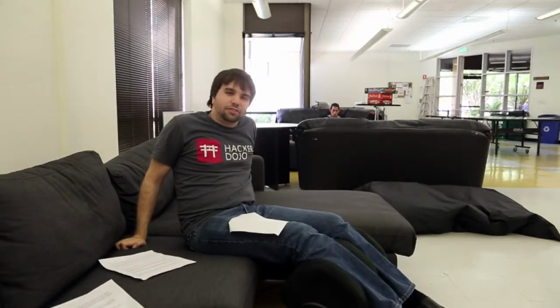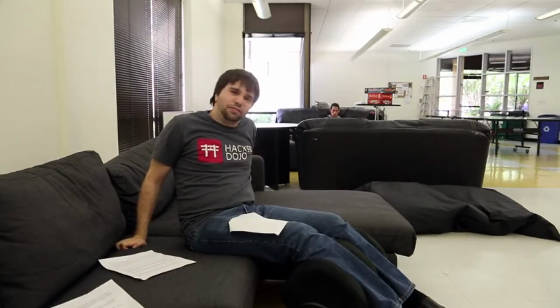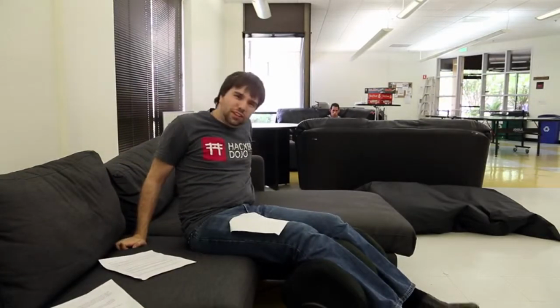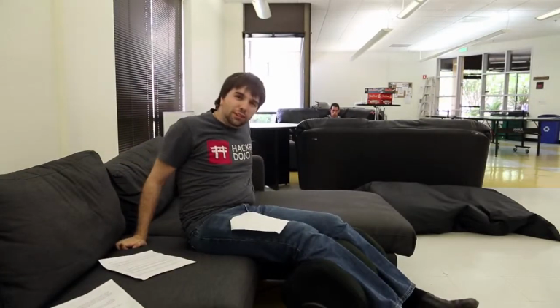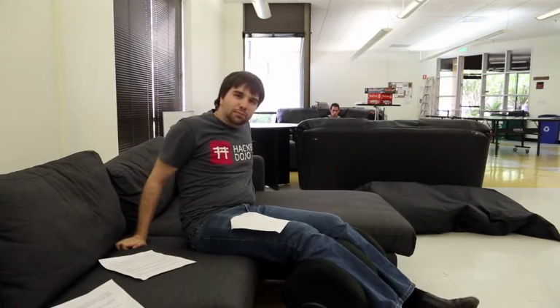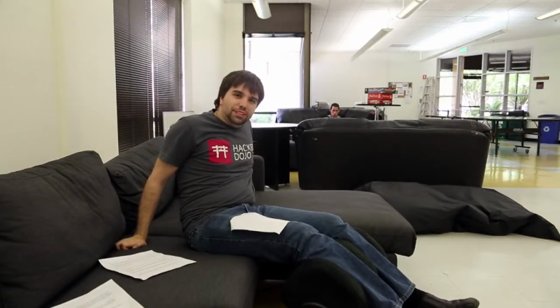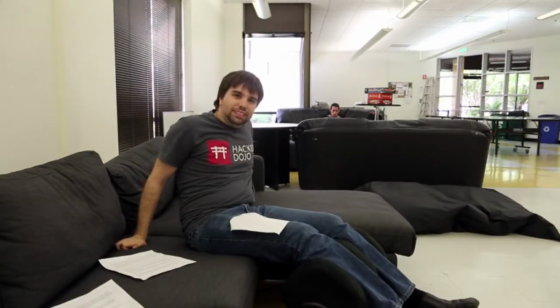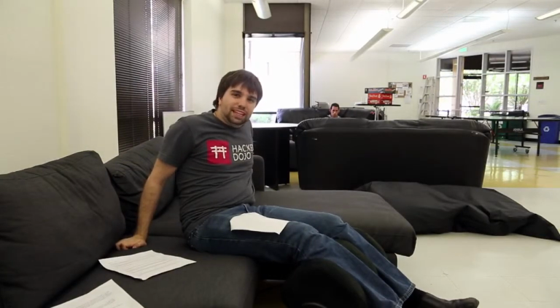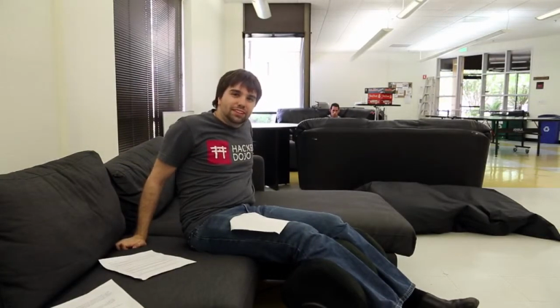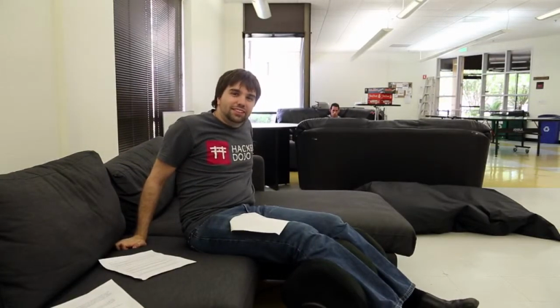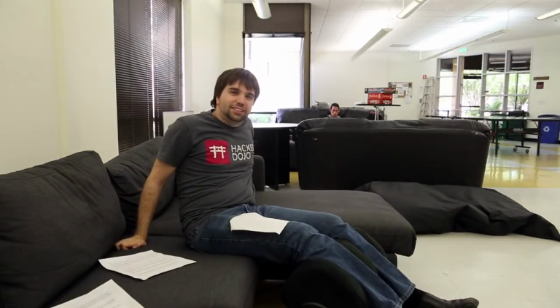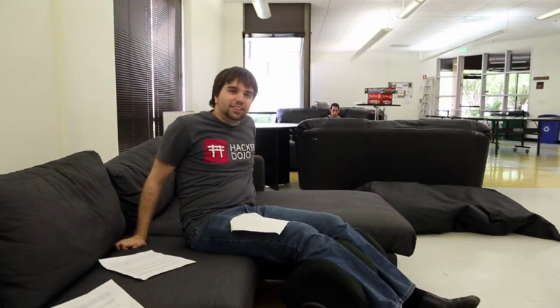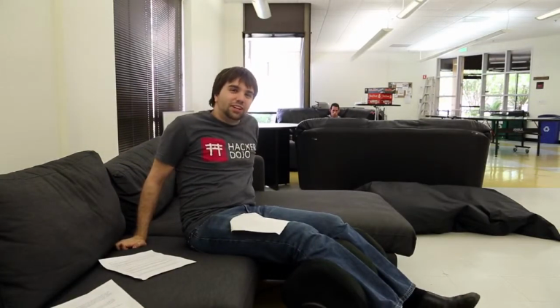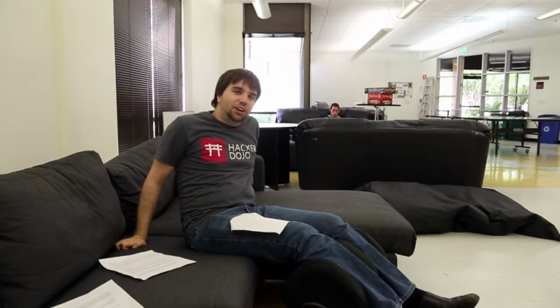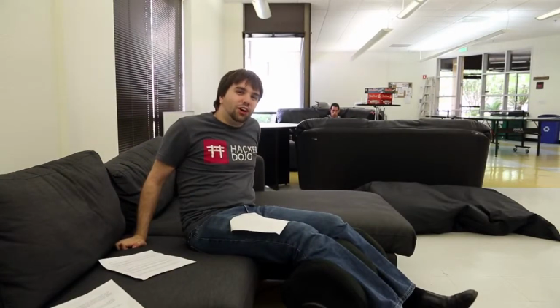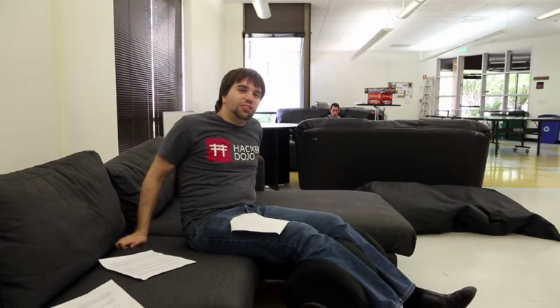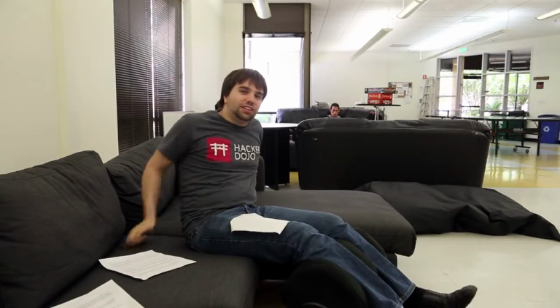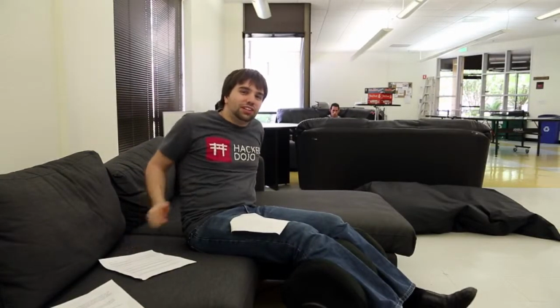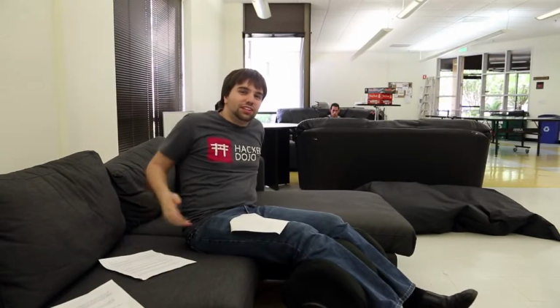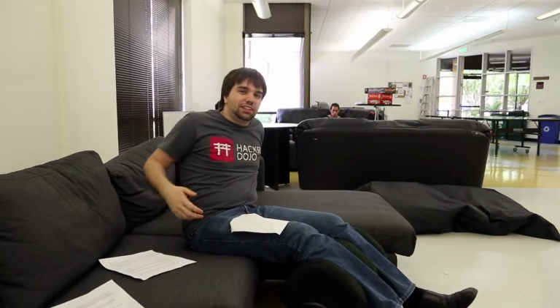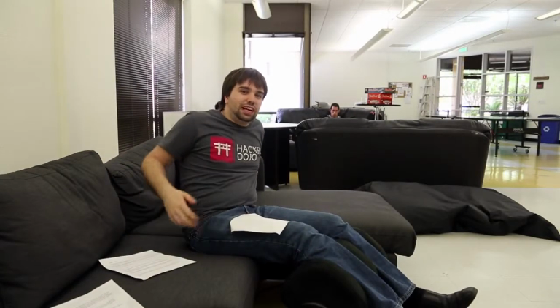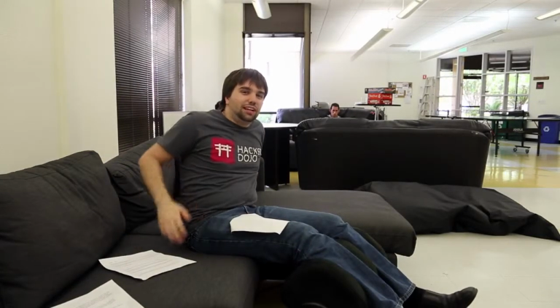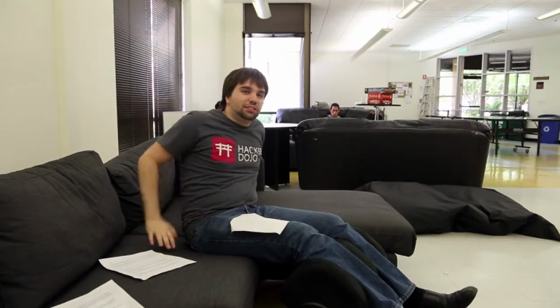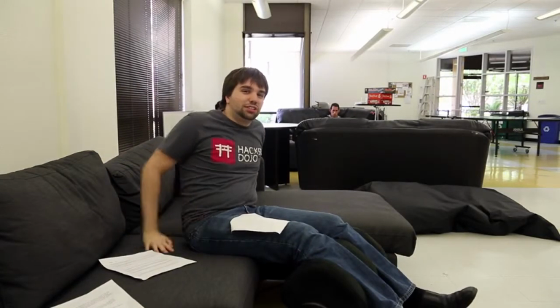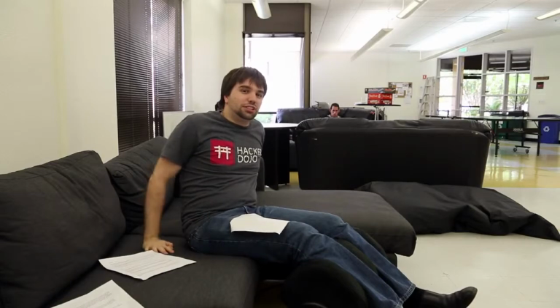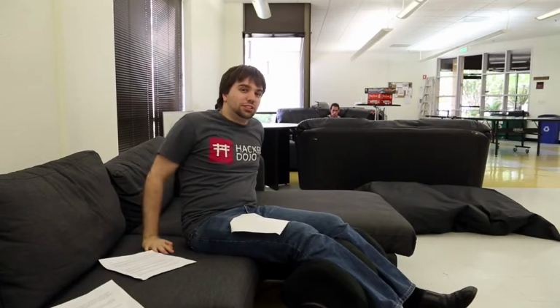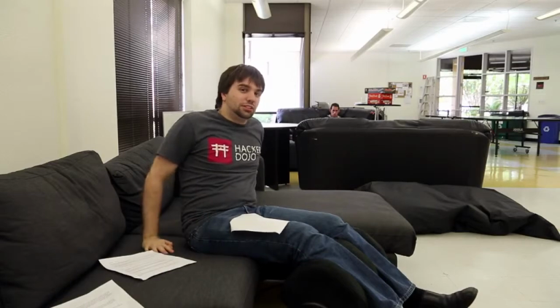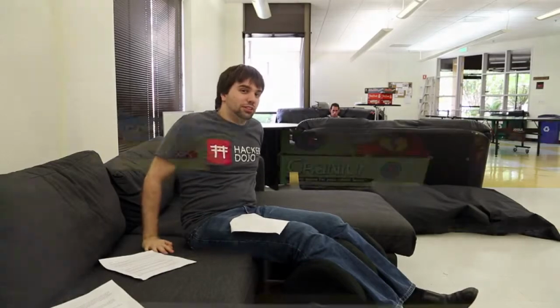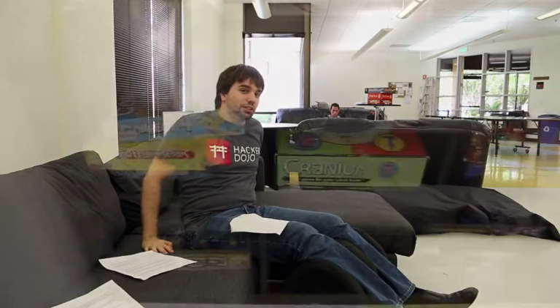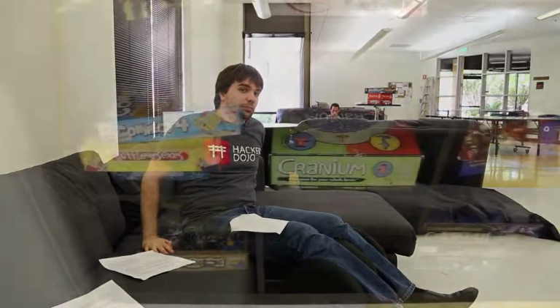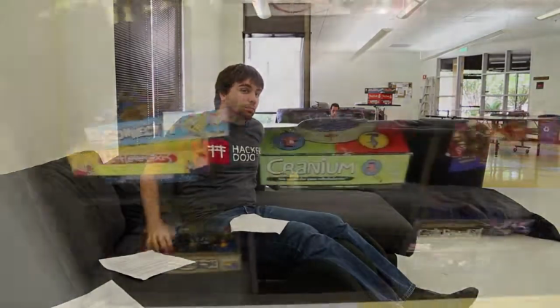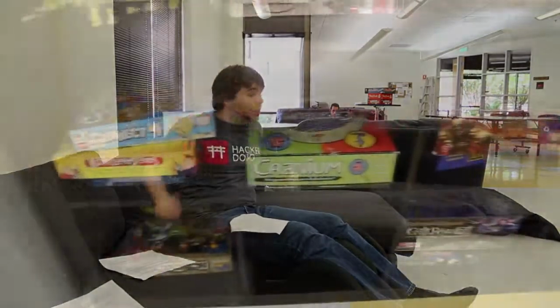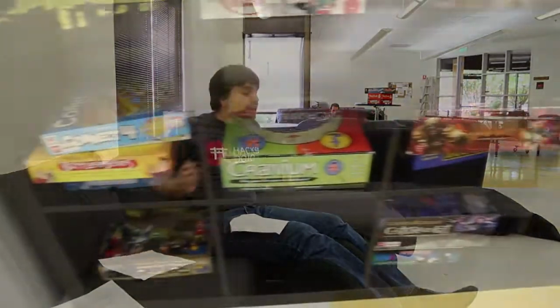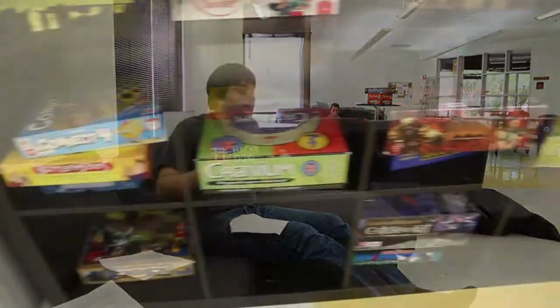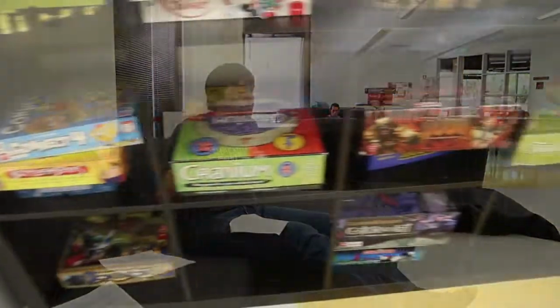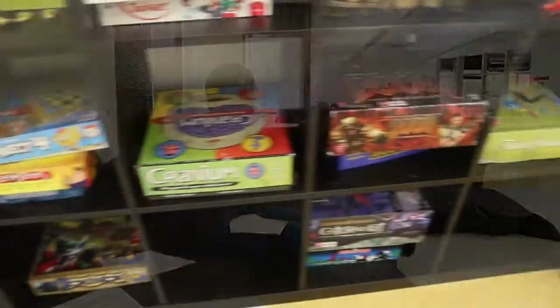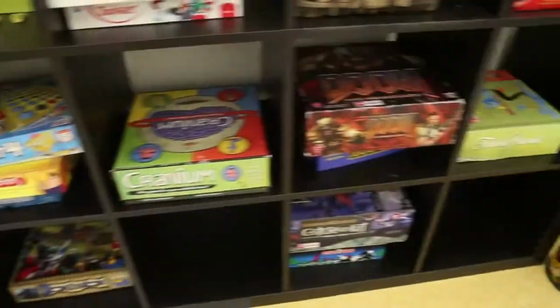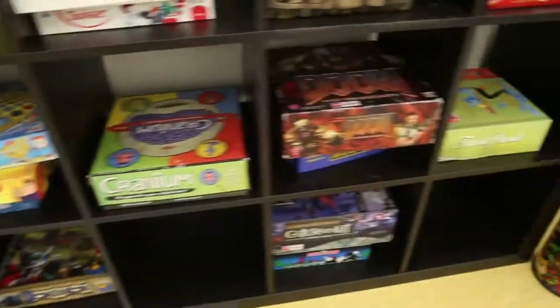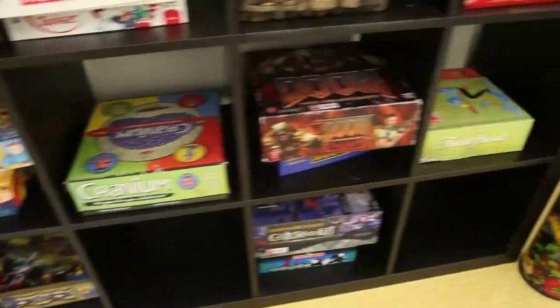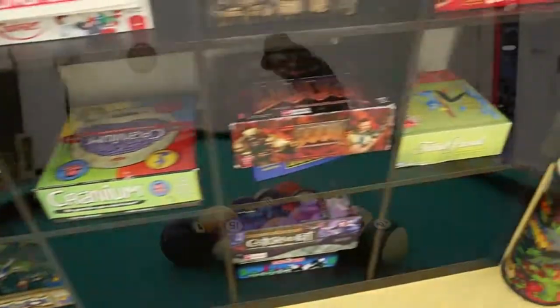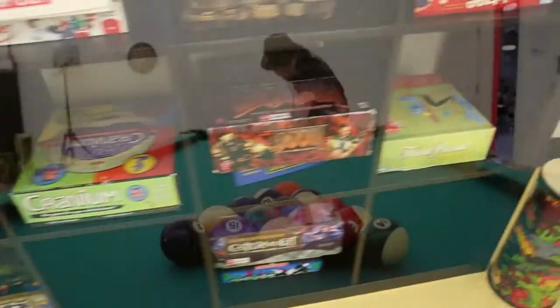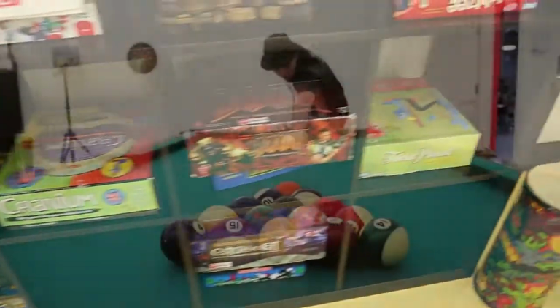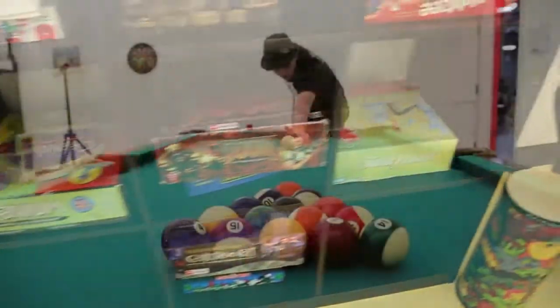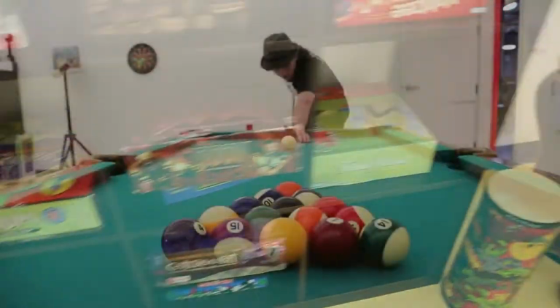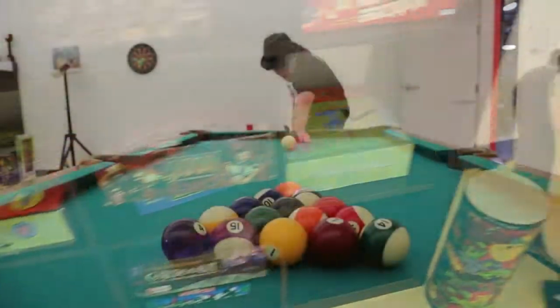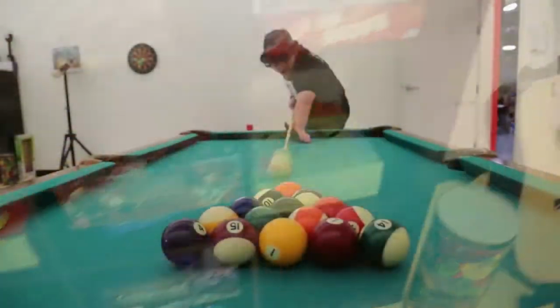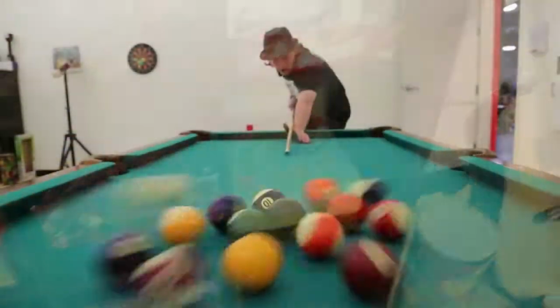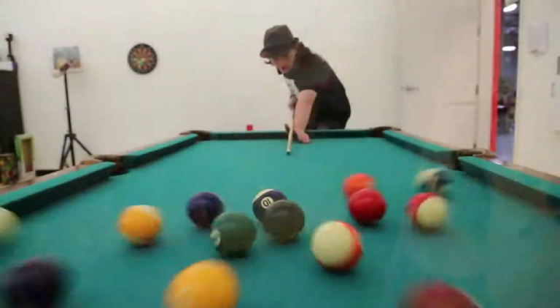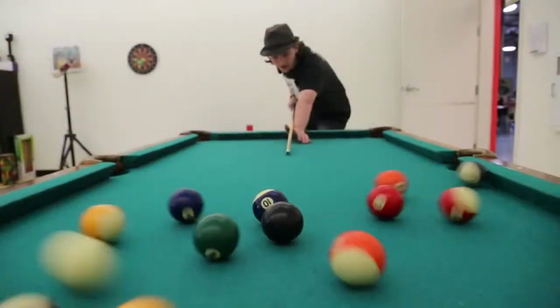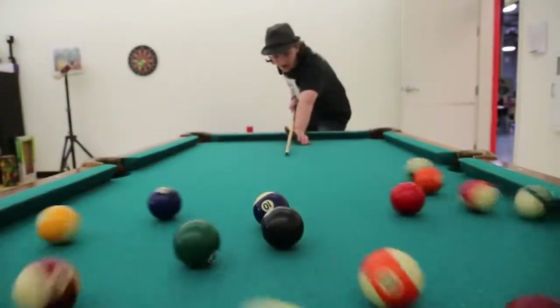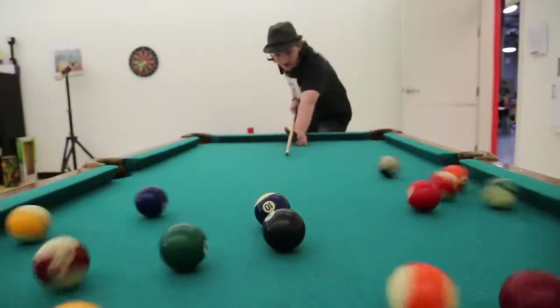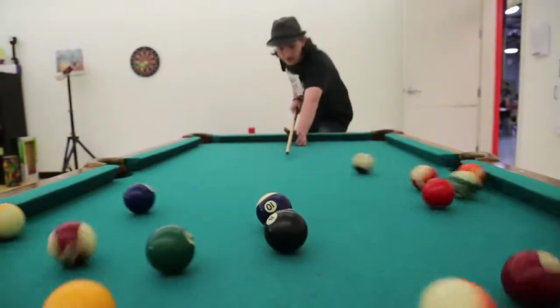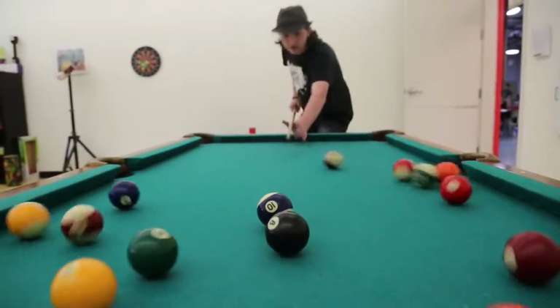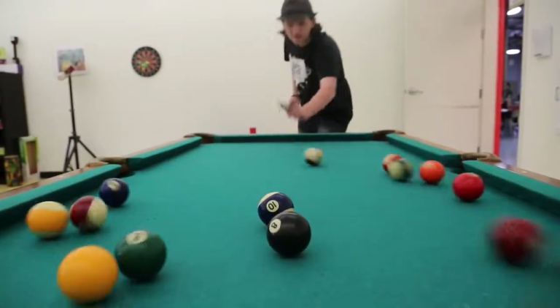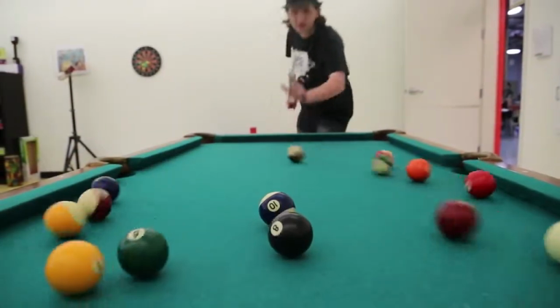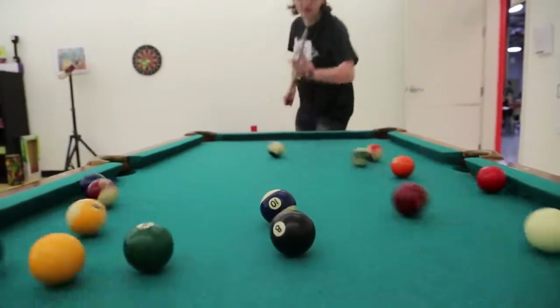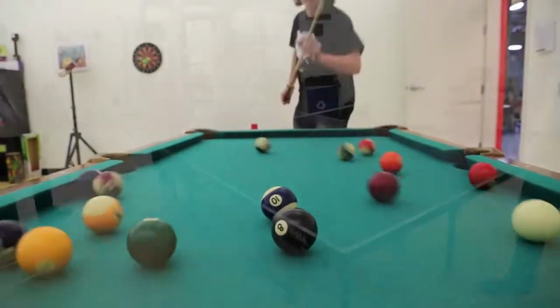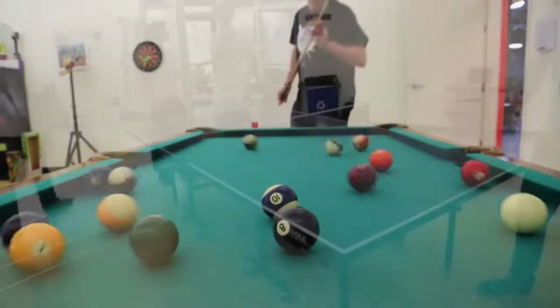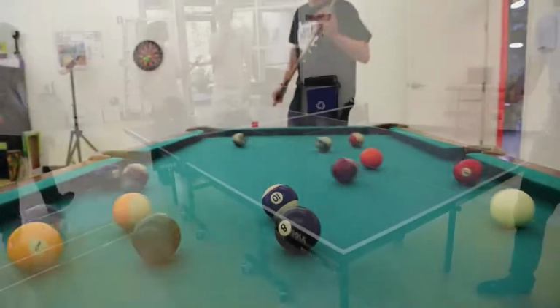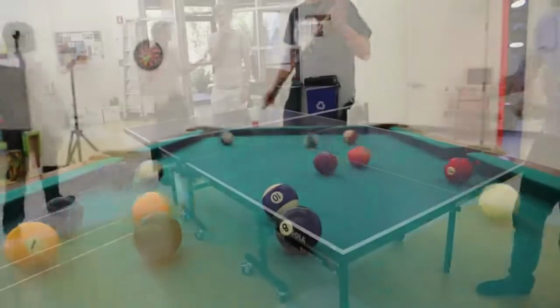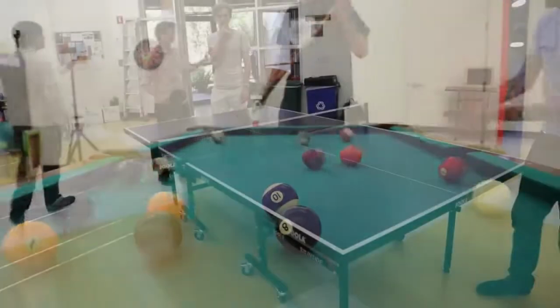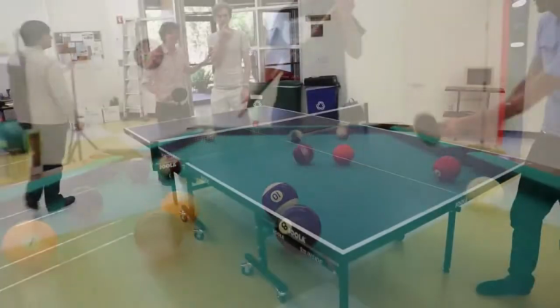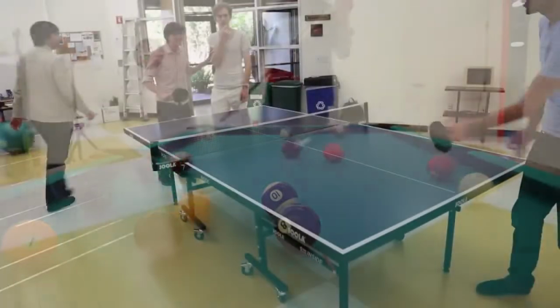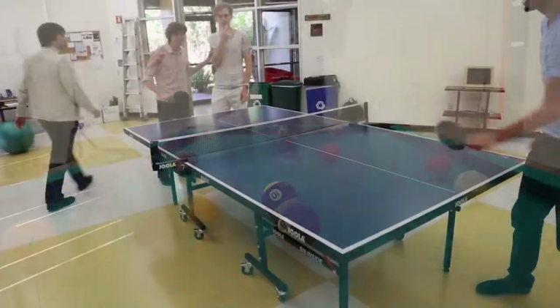Feeling burnt out? Over here in the lounge, there's plenty of board games, billiards, and ping-pong to help you unwind.